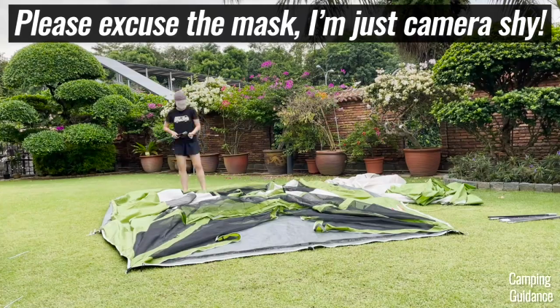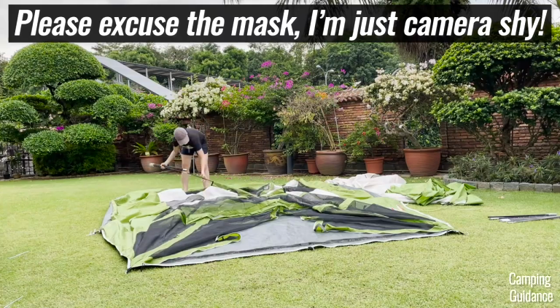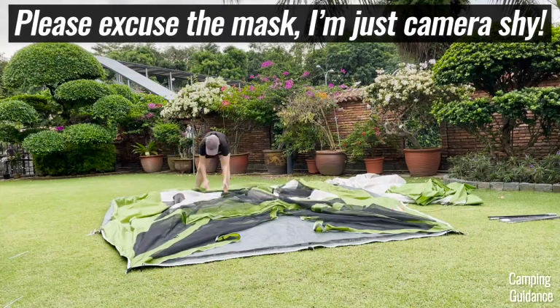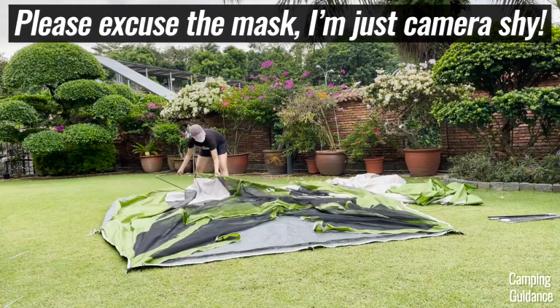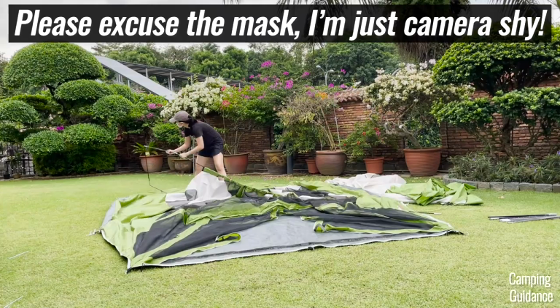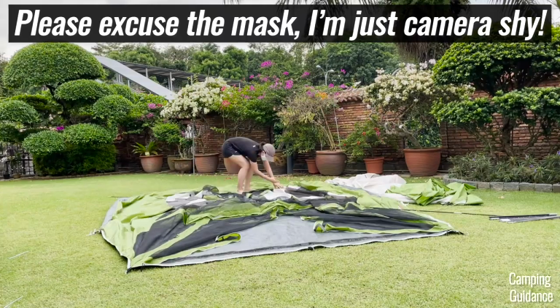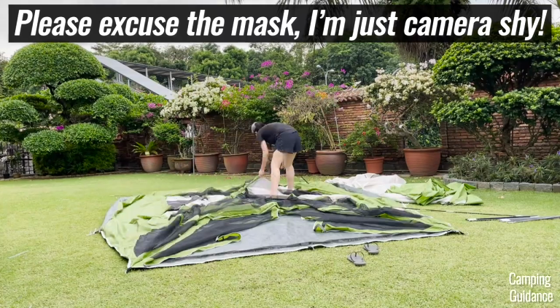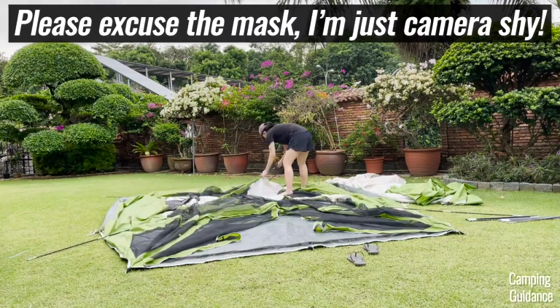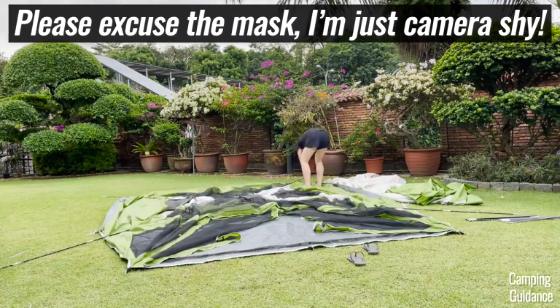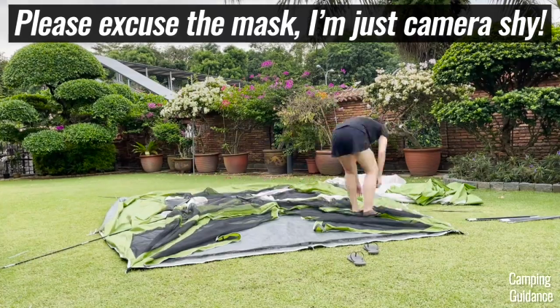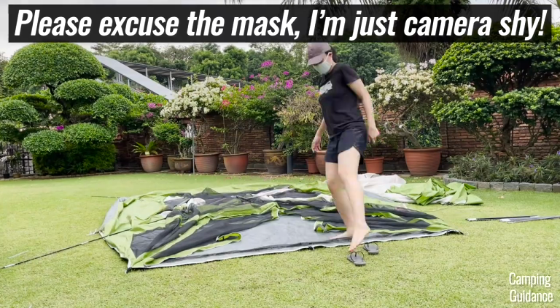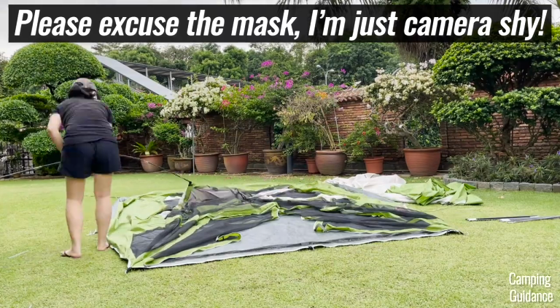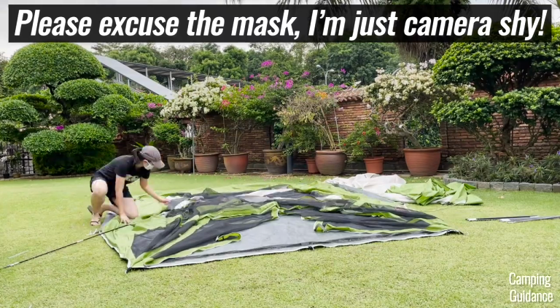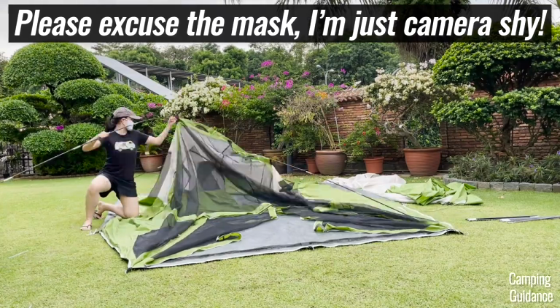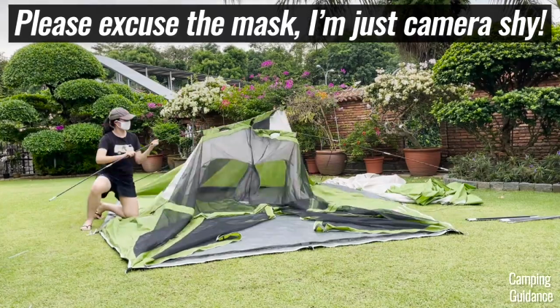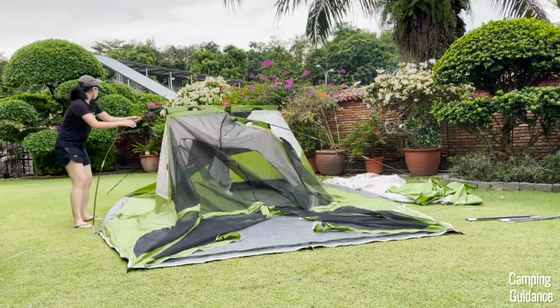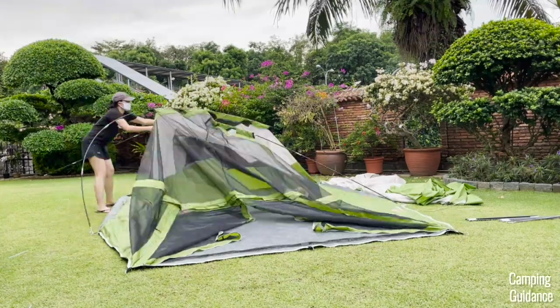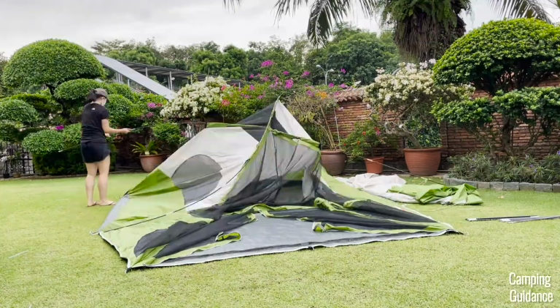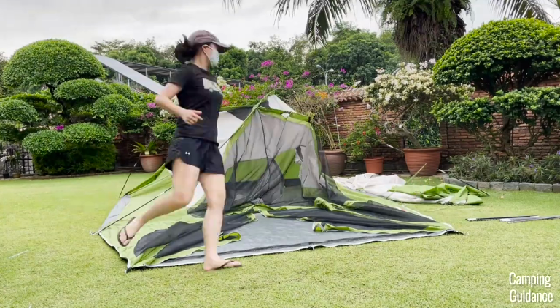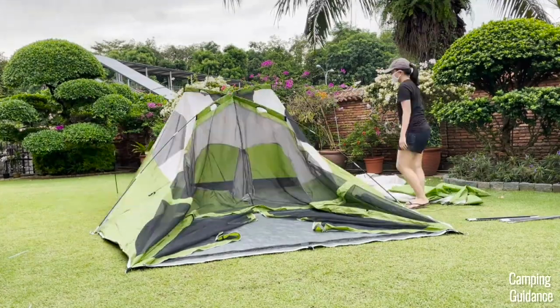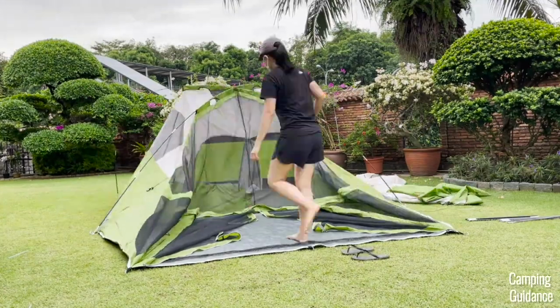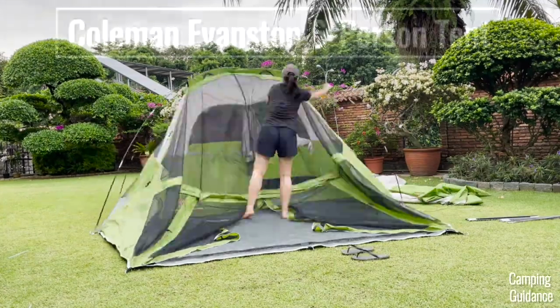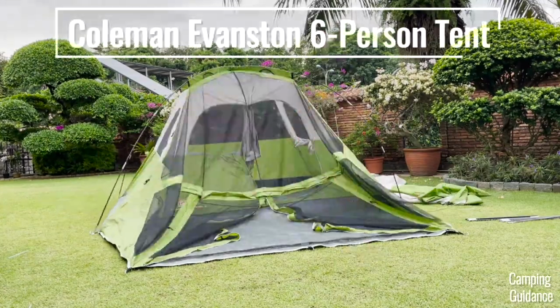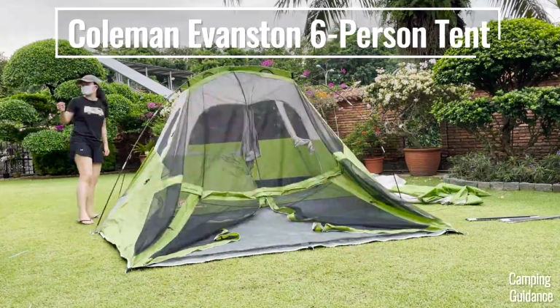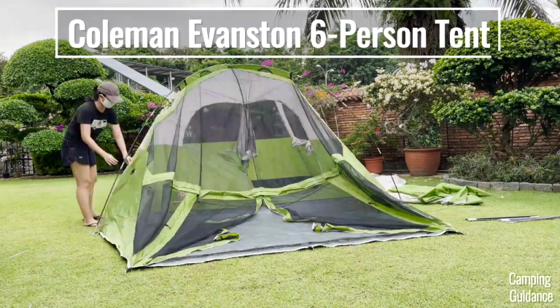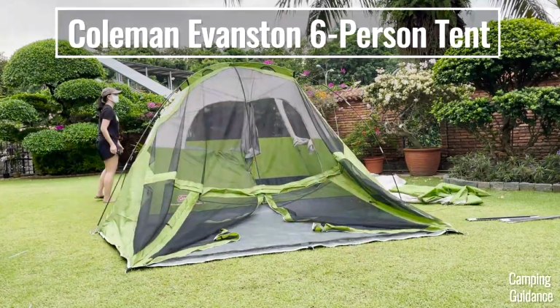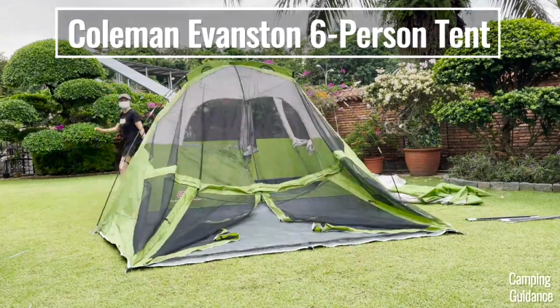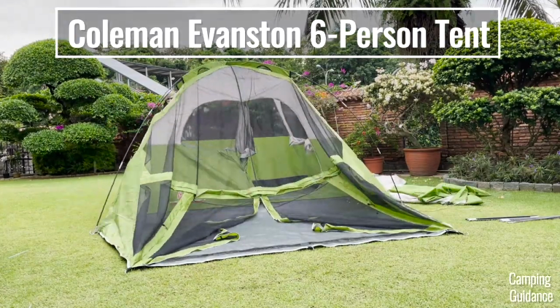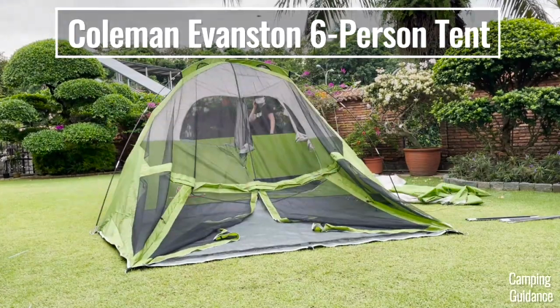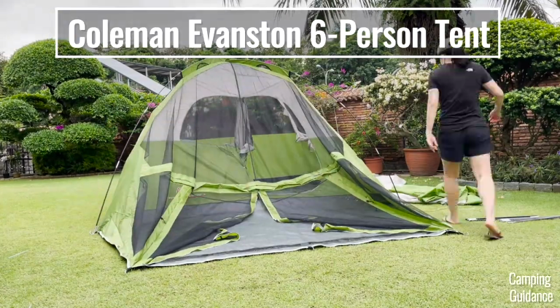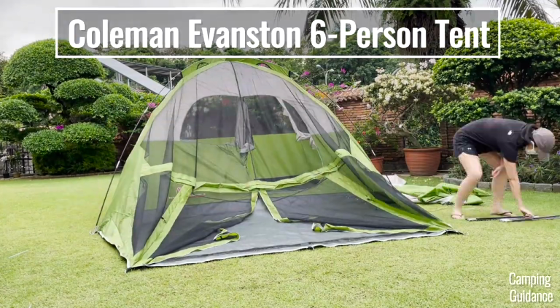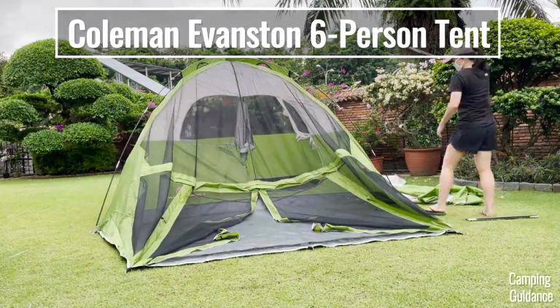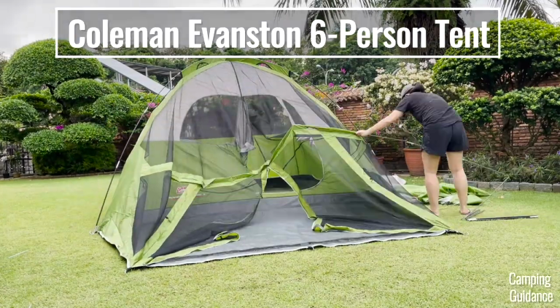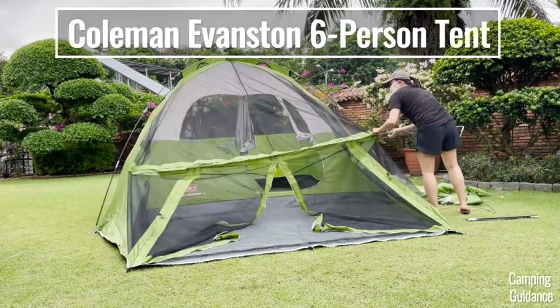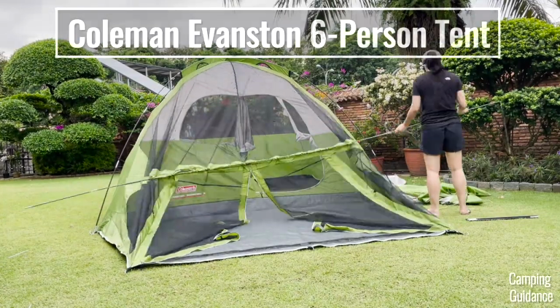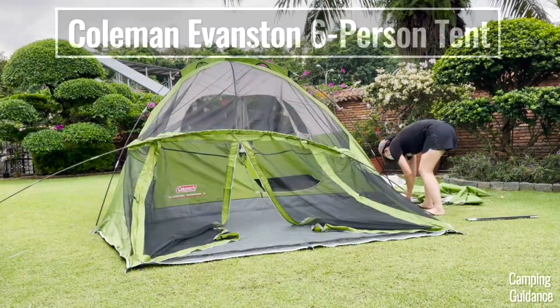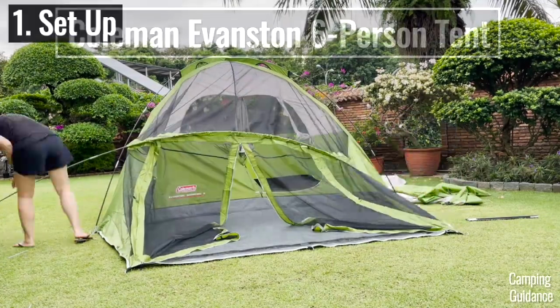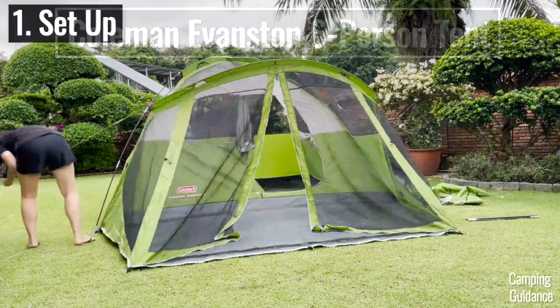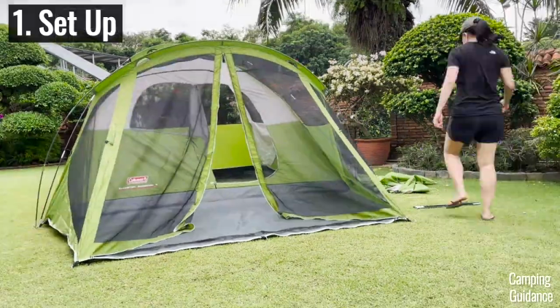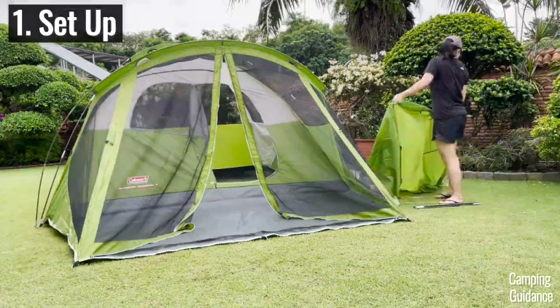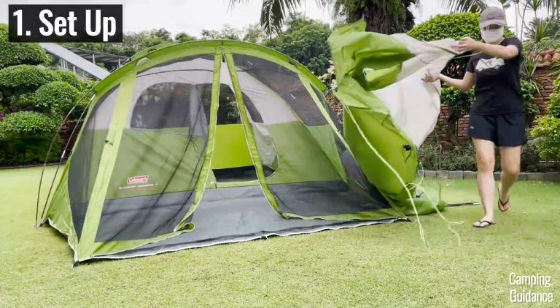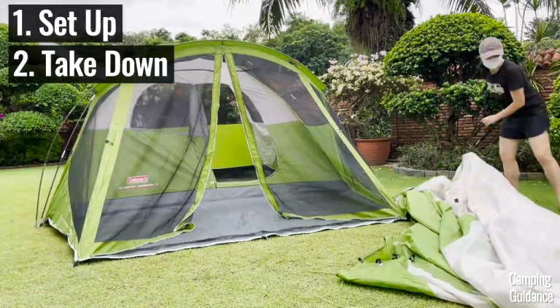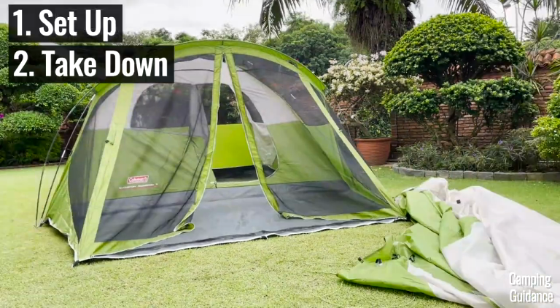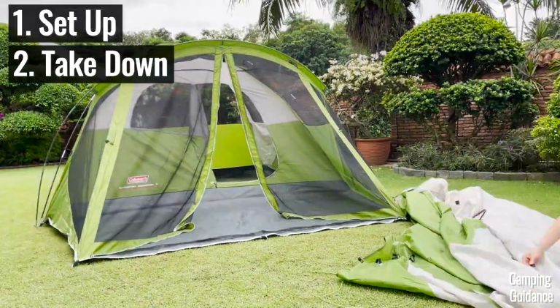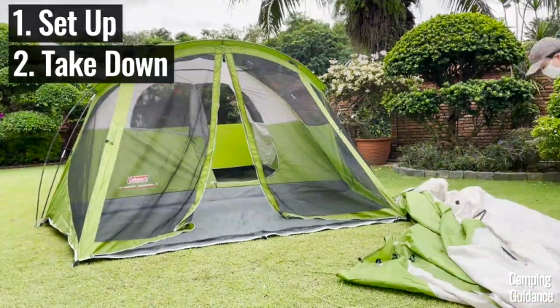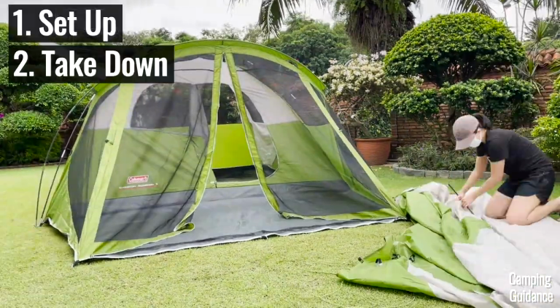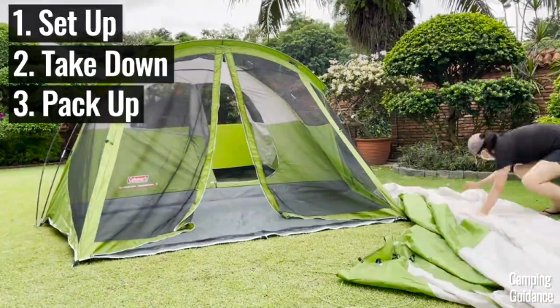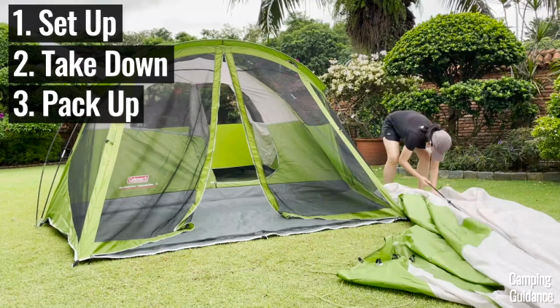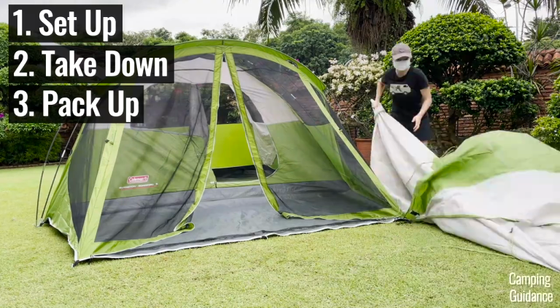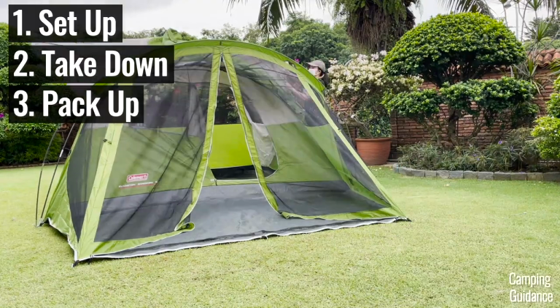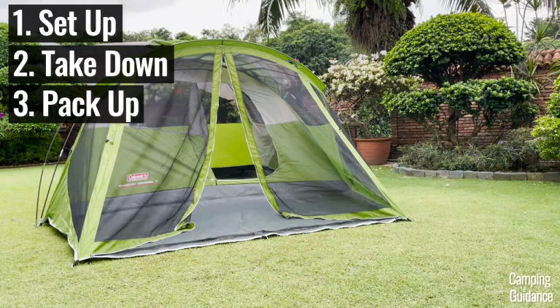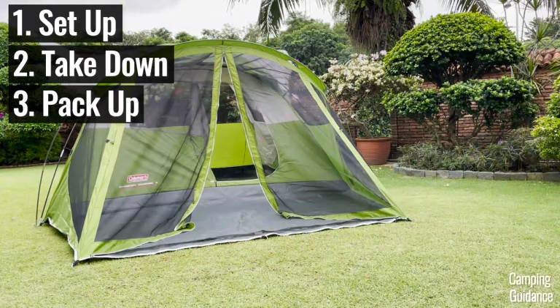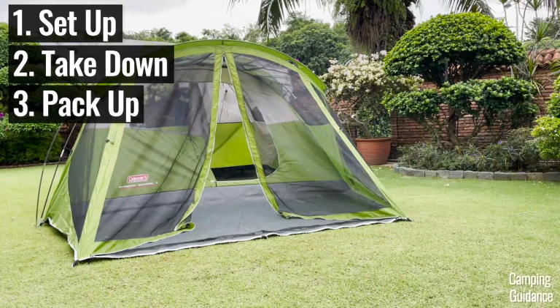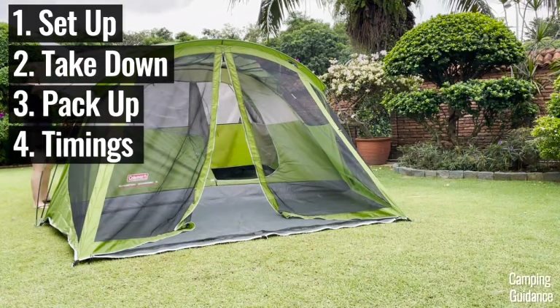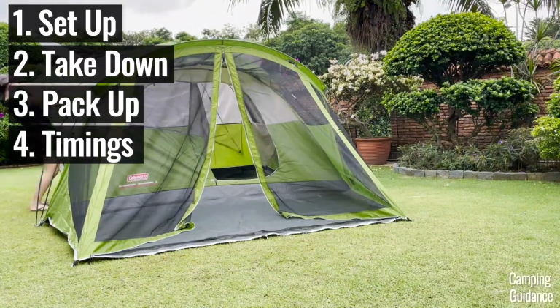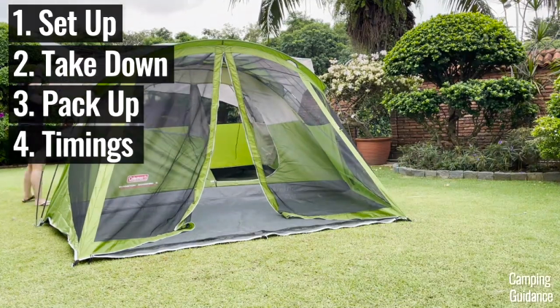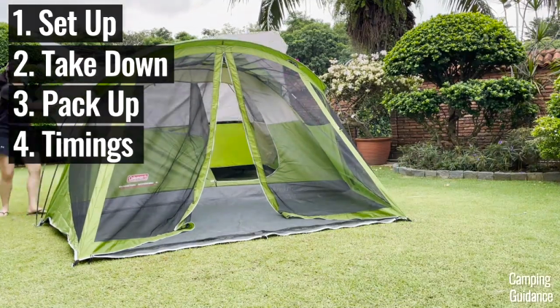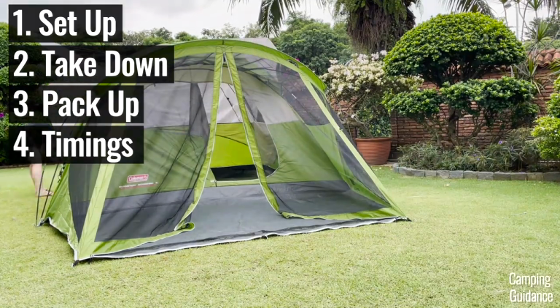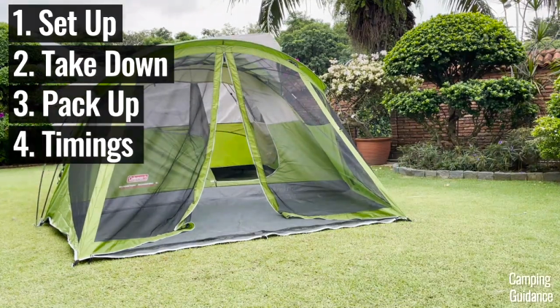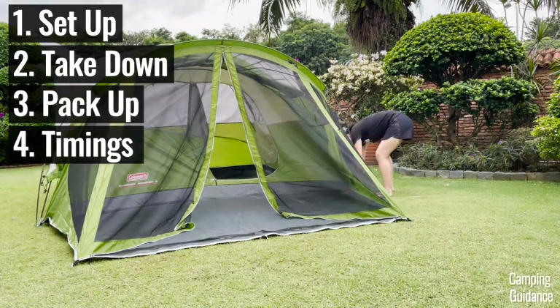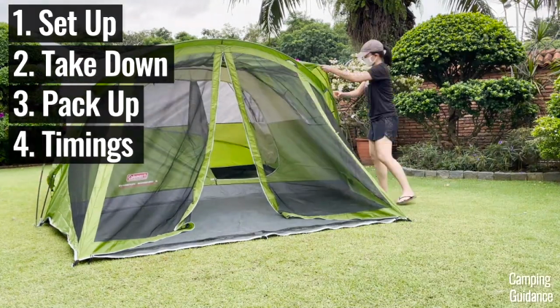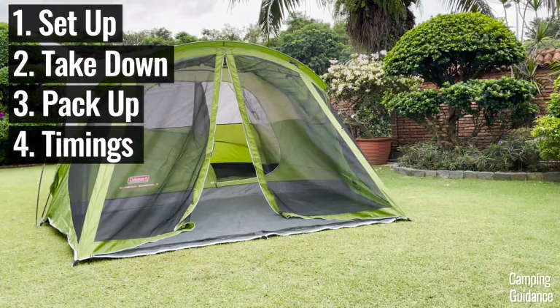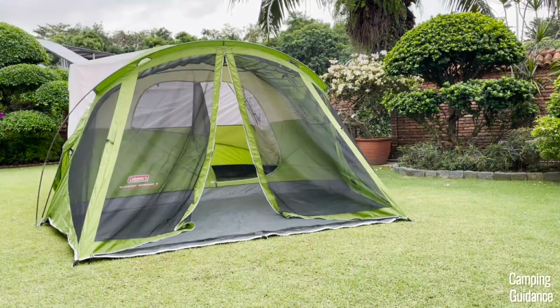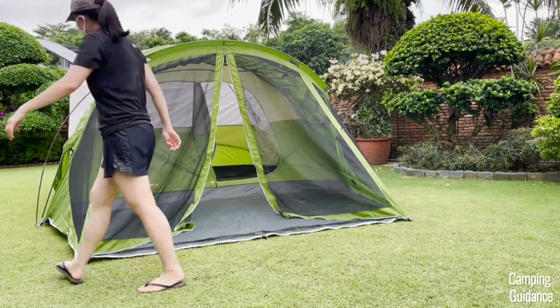In this video, I'm going to show you how to set up this Coleman Evanston six-person tent, take it down, pack it up, and also how long it takes.